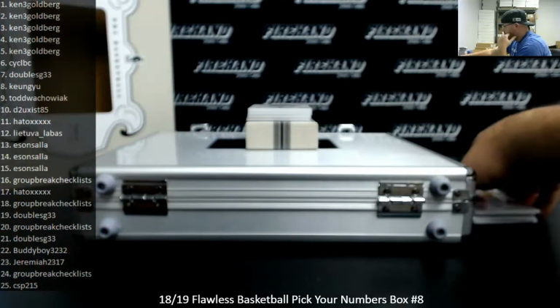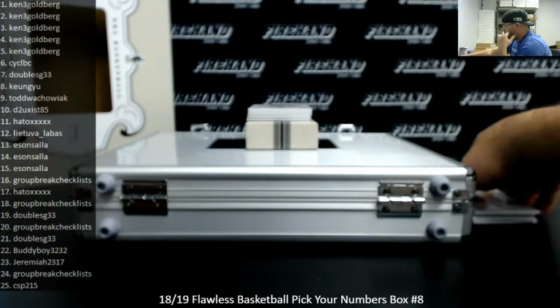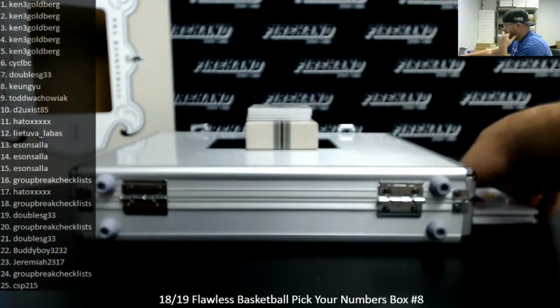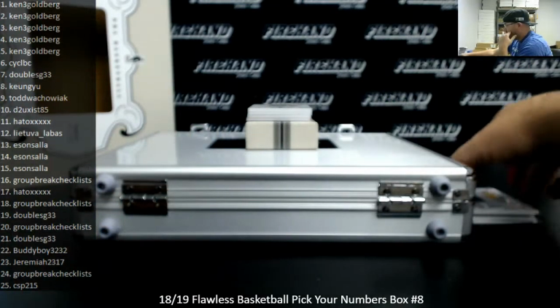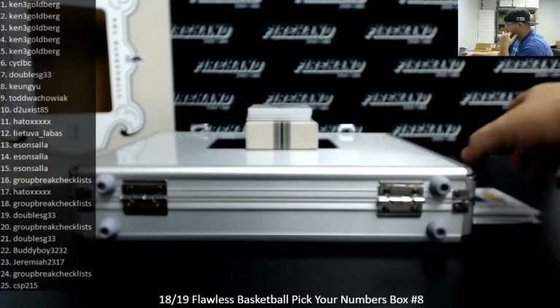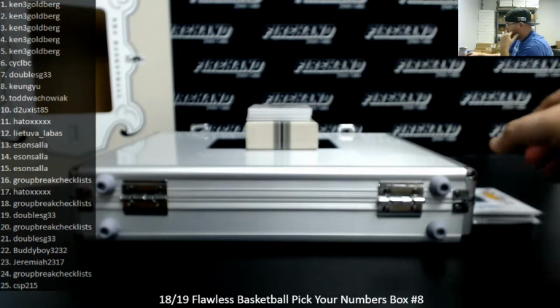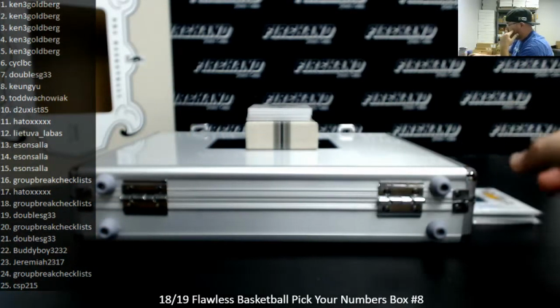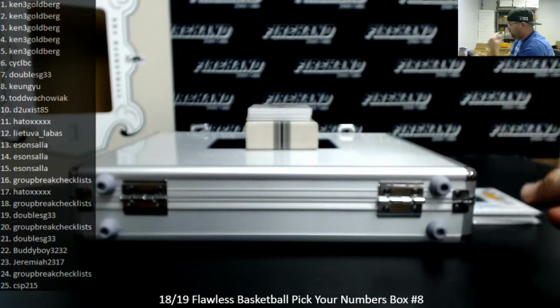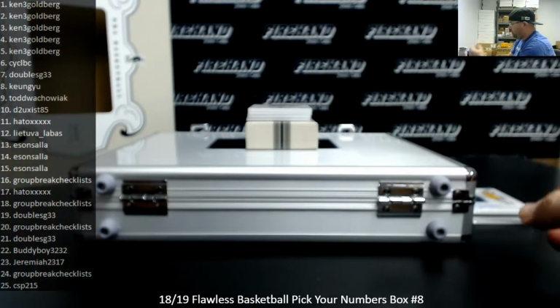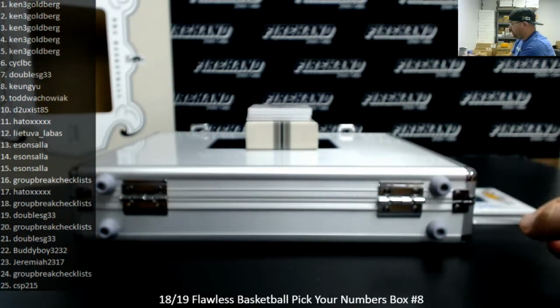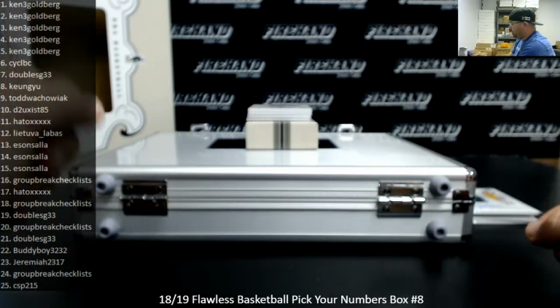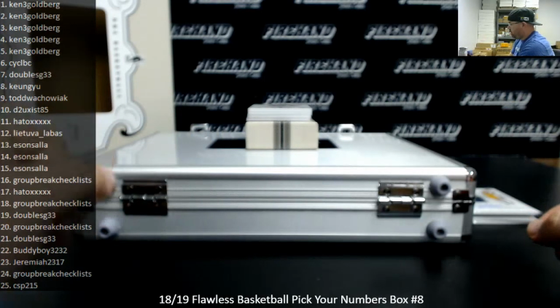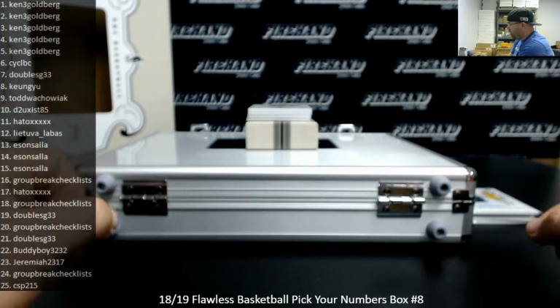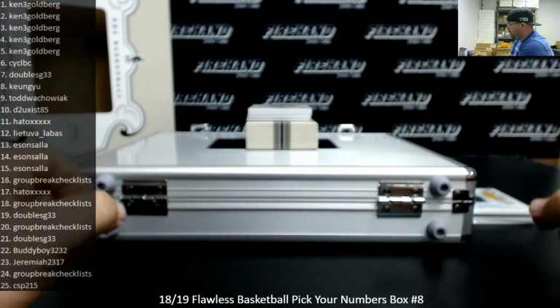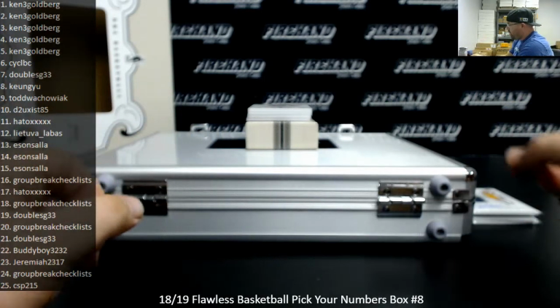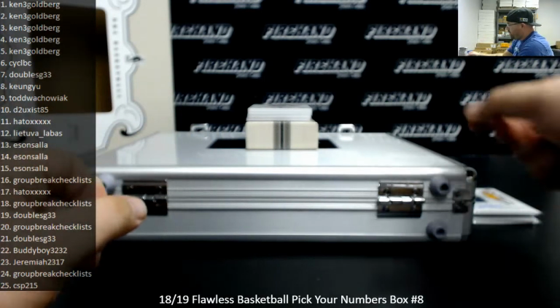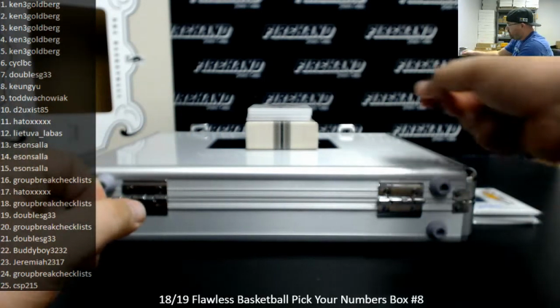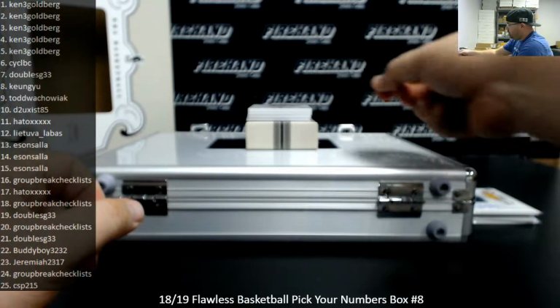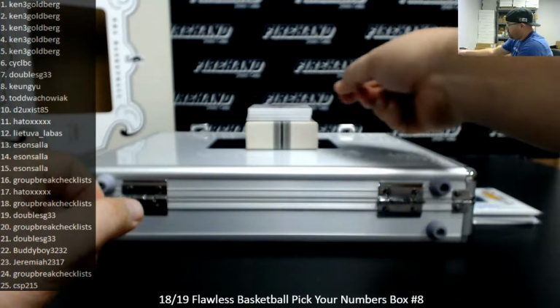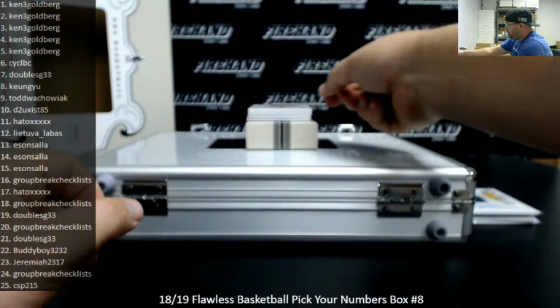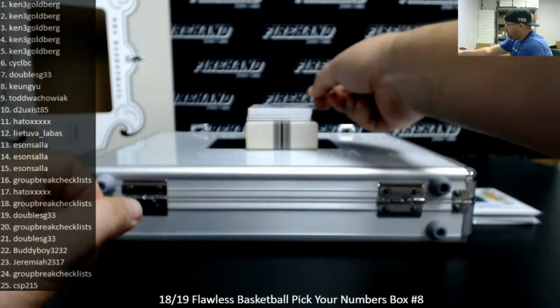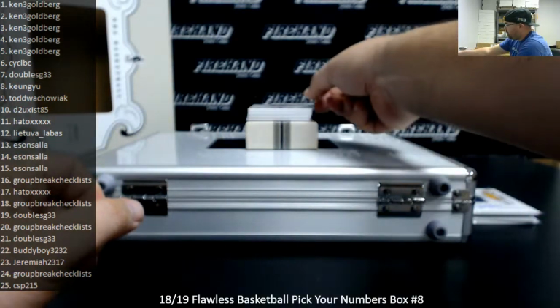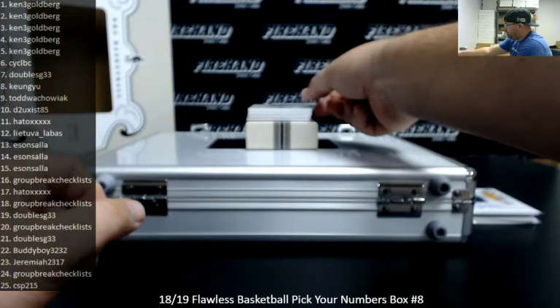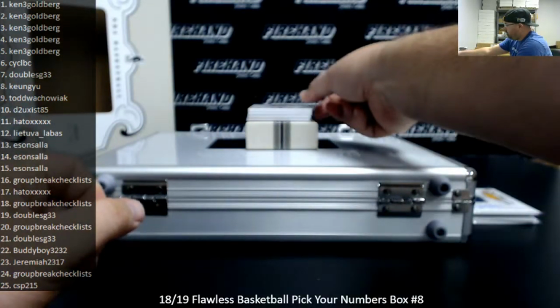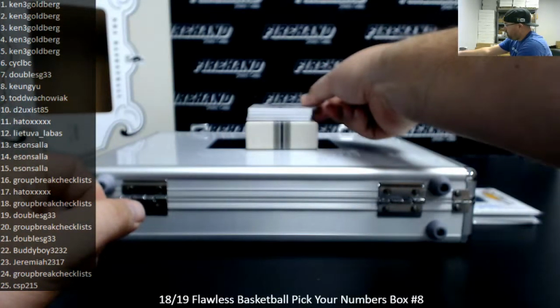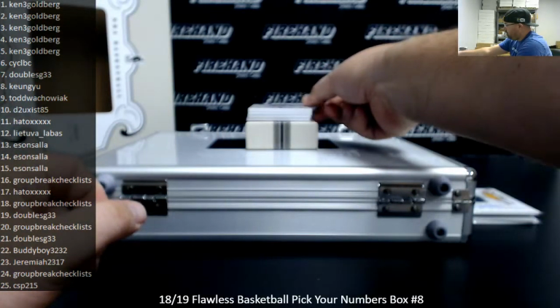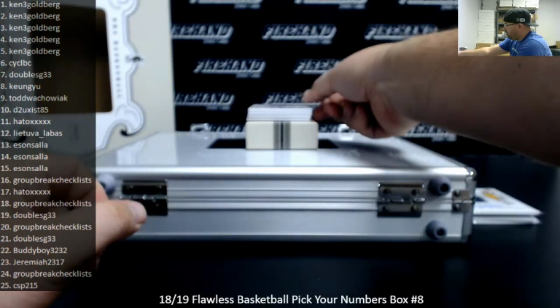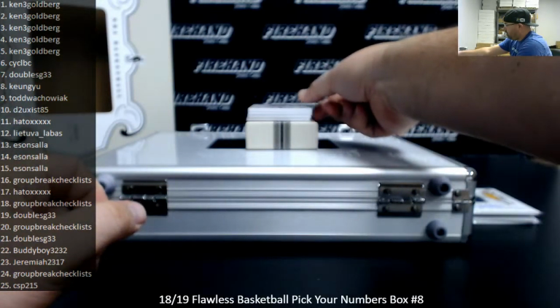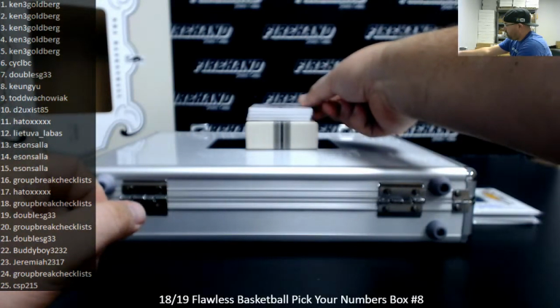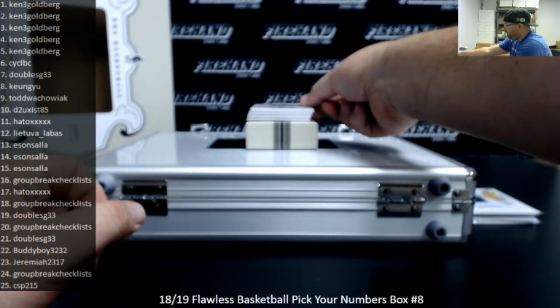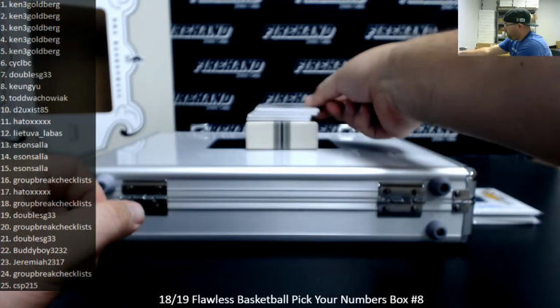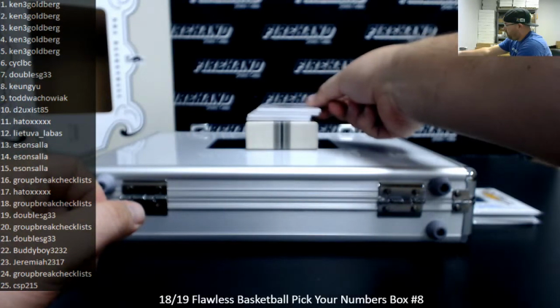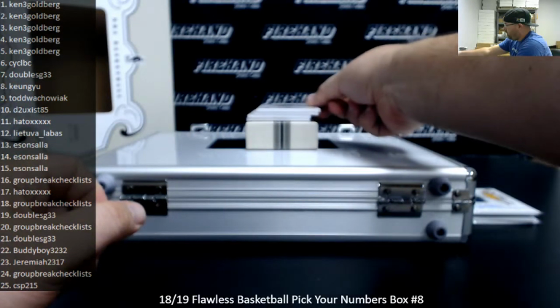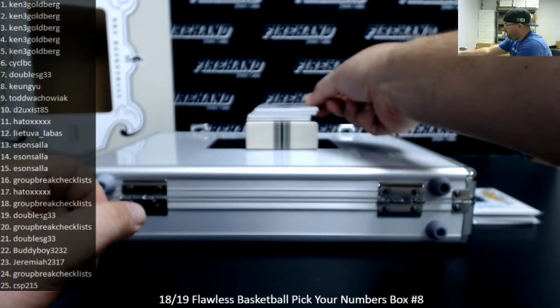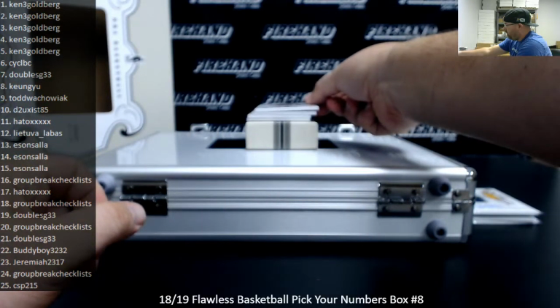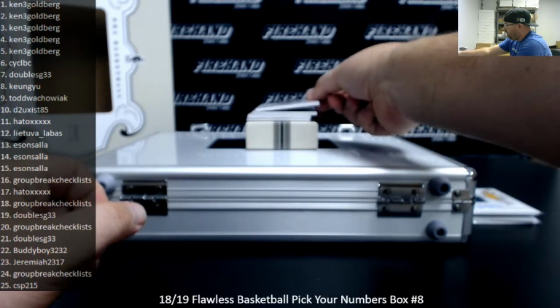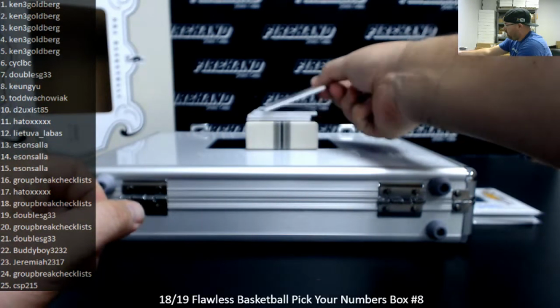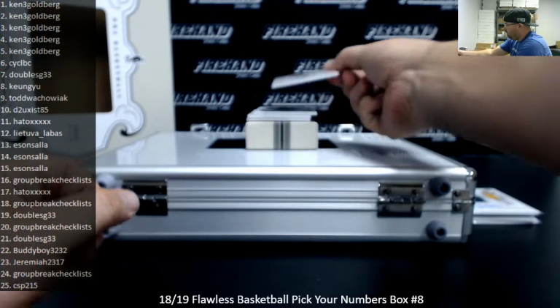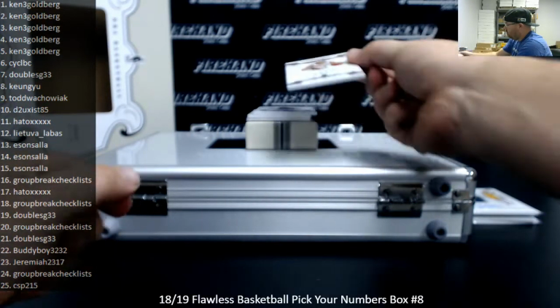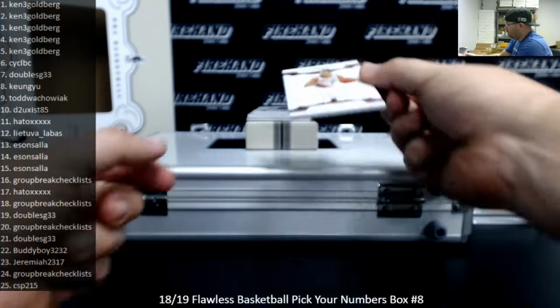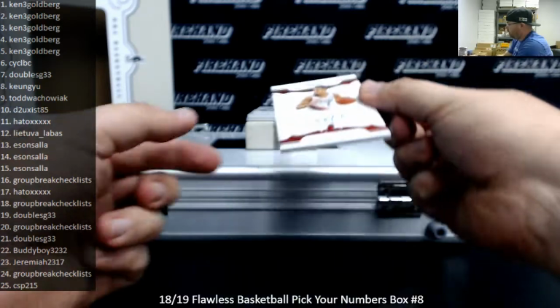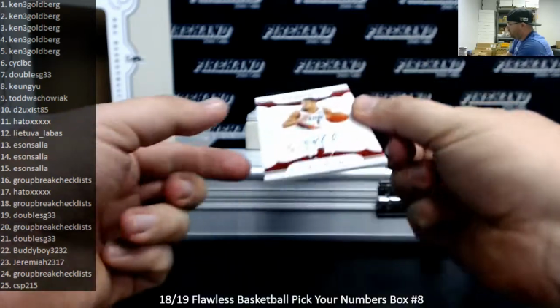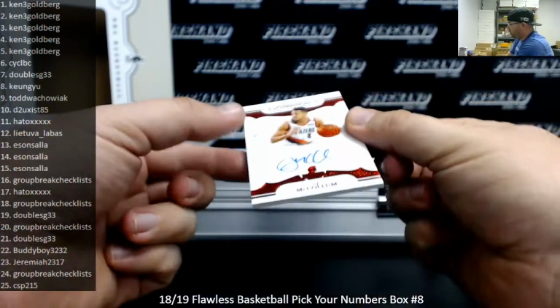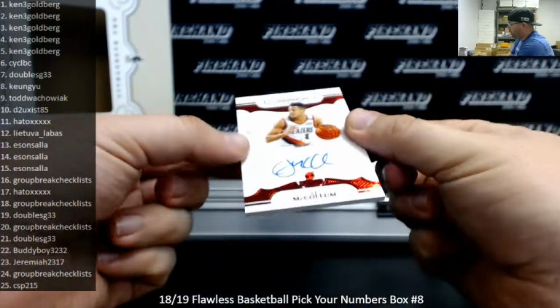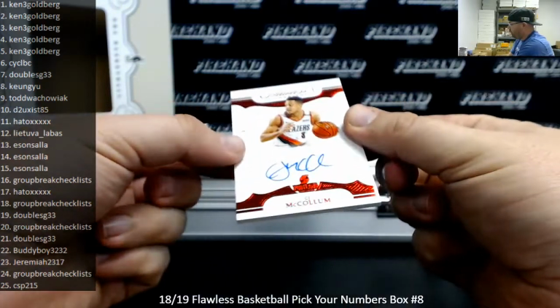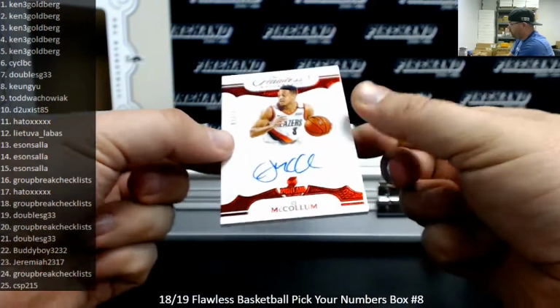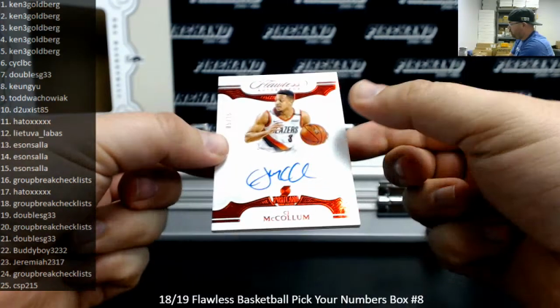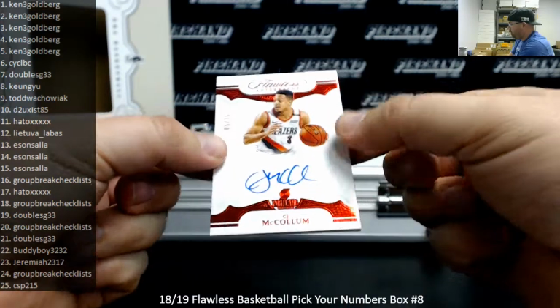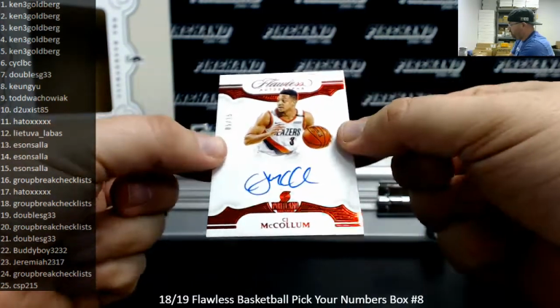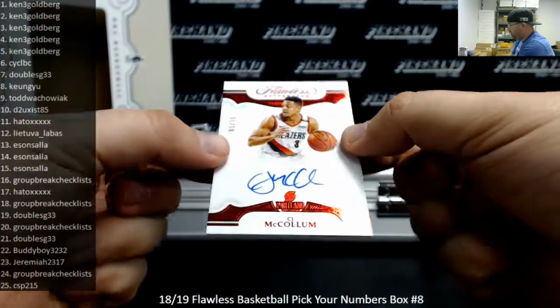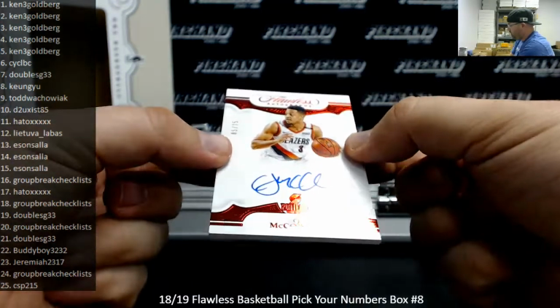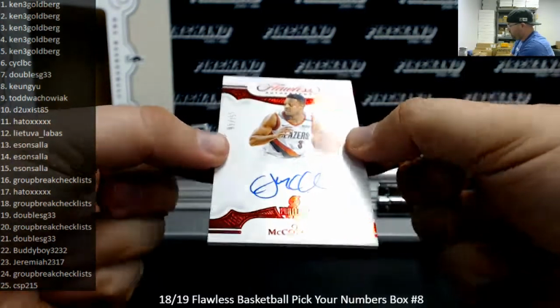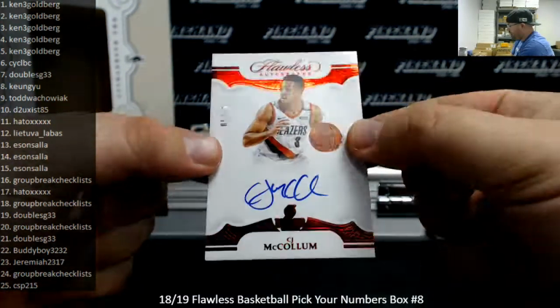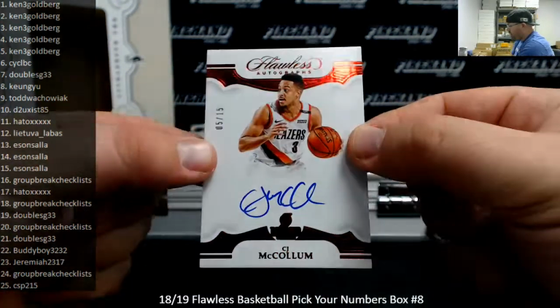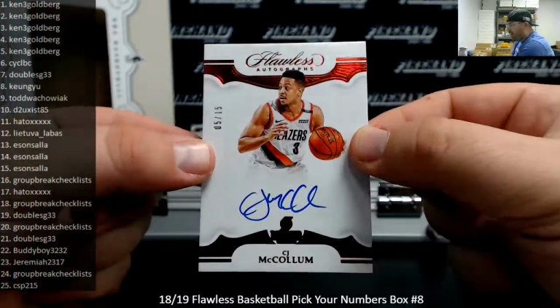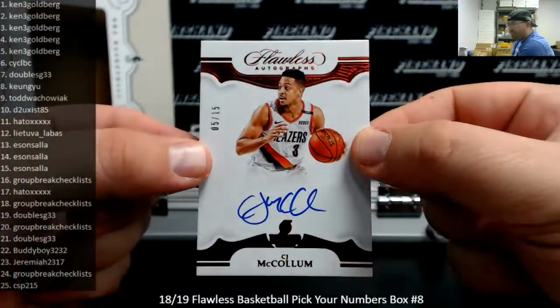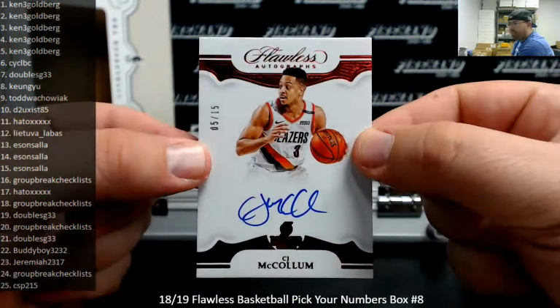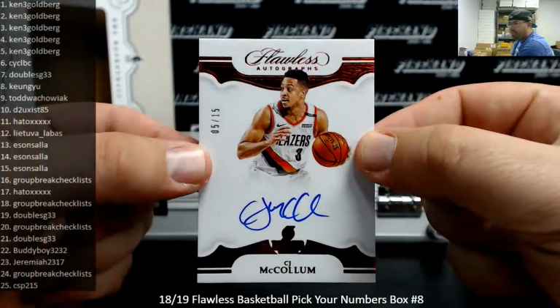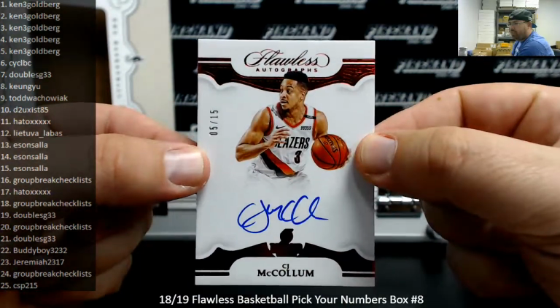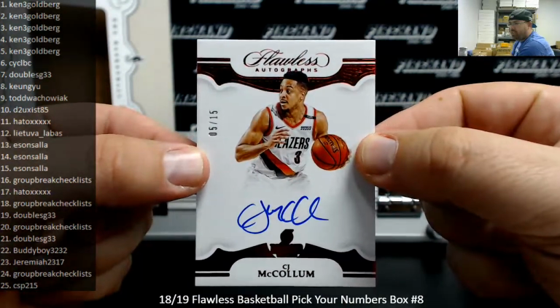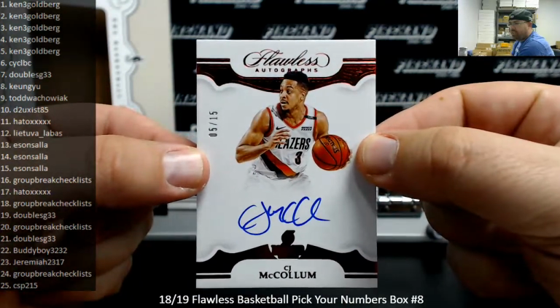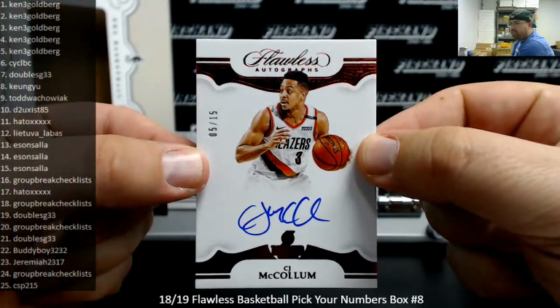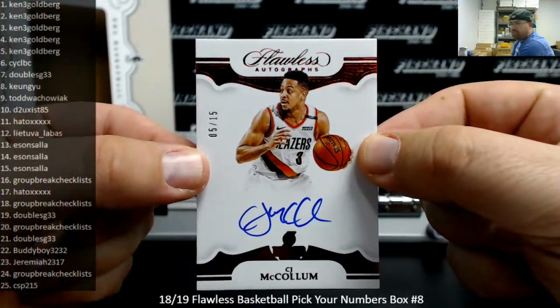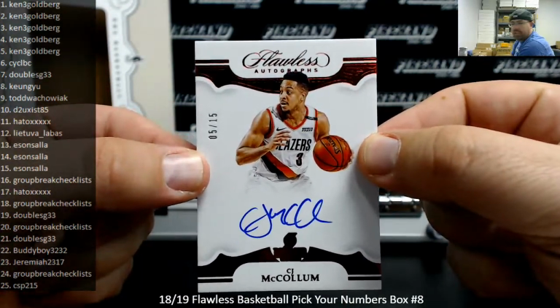Next up is a Flawless Autograph — CJ McCollum for the Blazers, numbered to 15. This is a Red Foil version. 5 of 15 going to Ken.